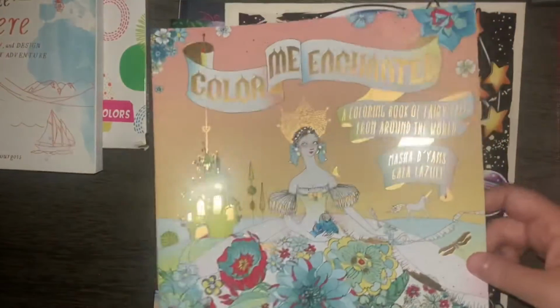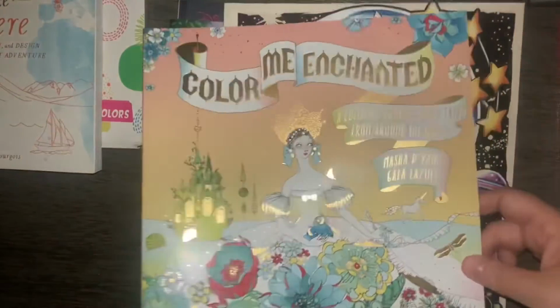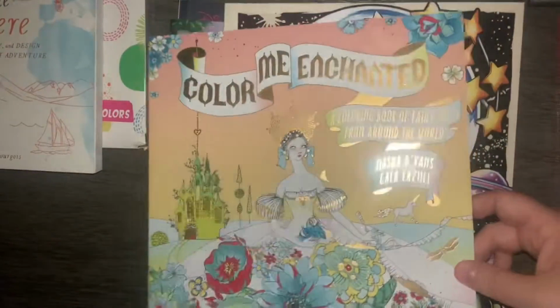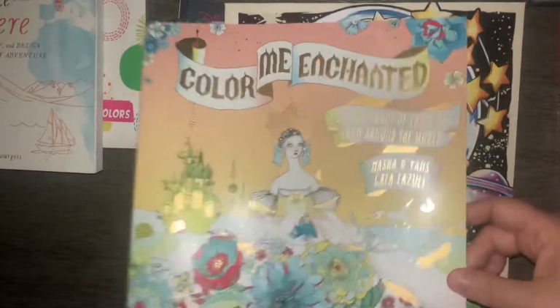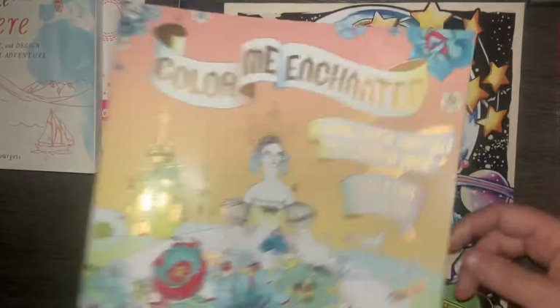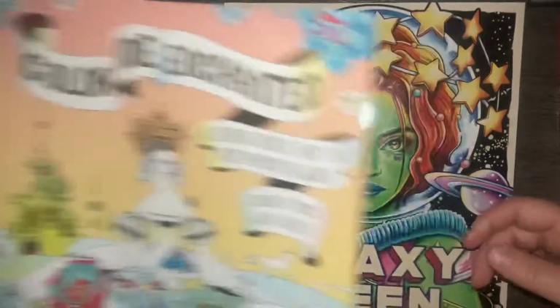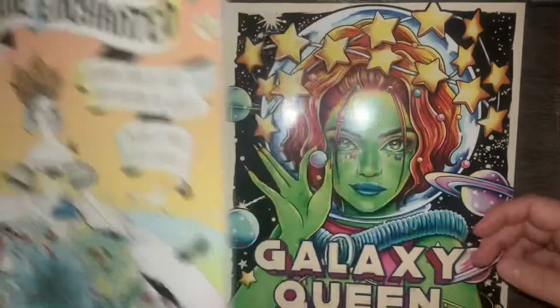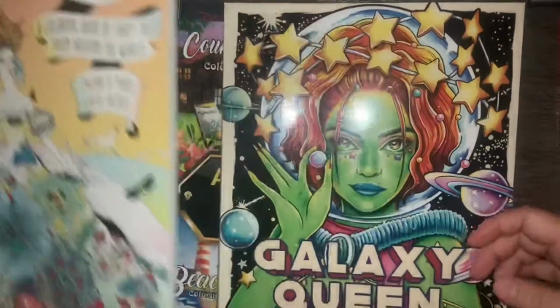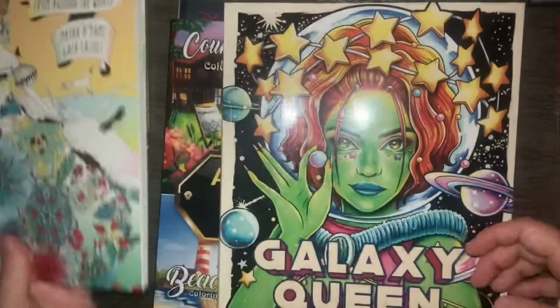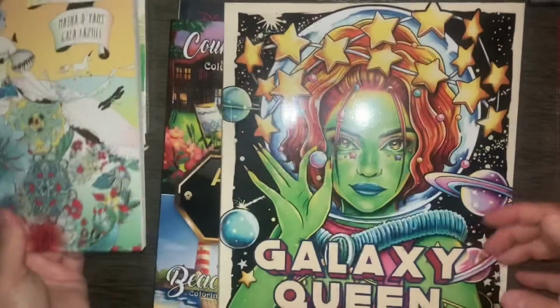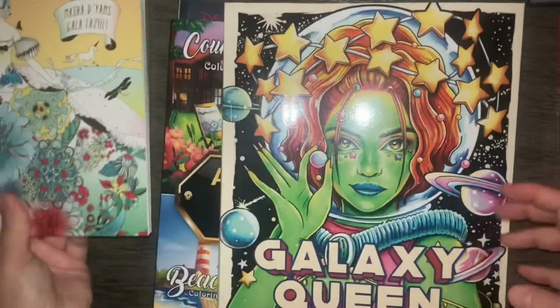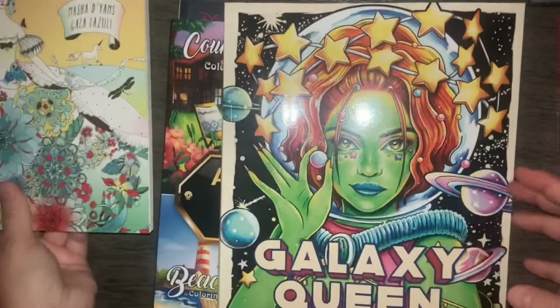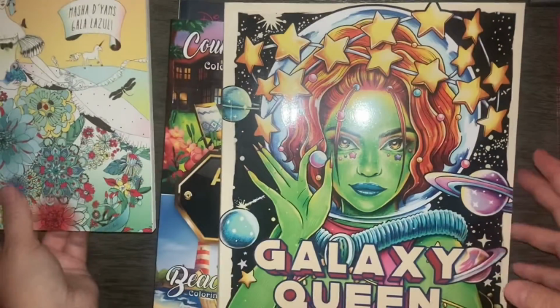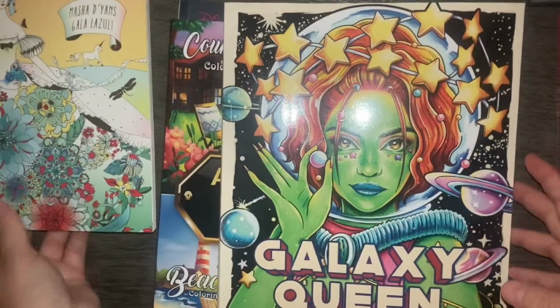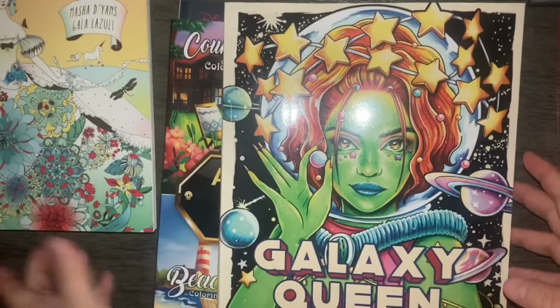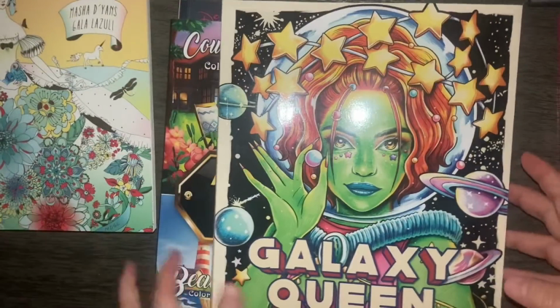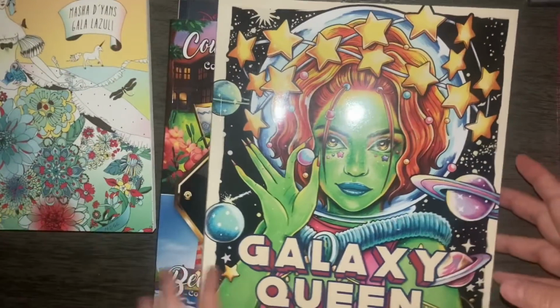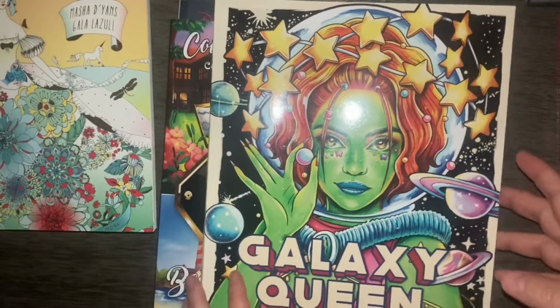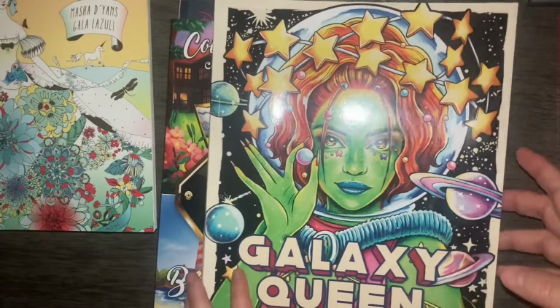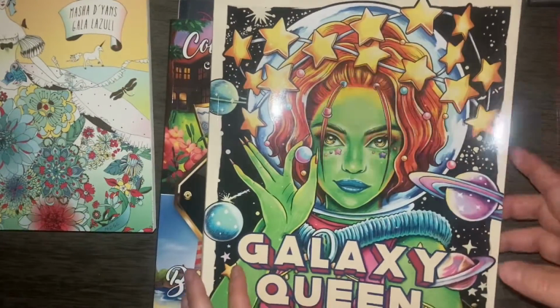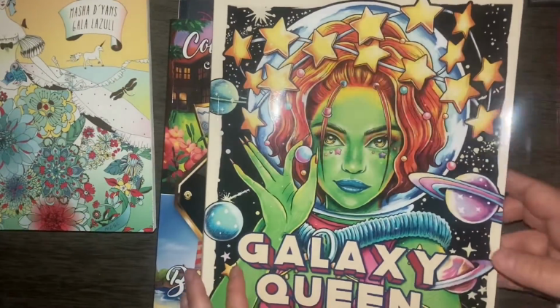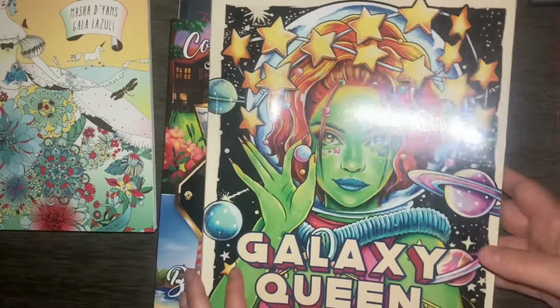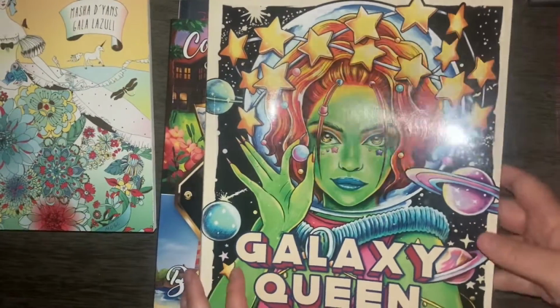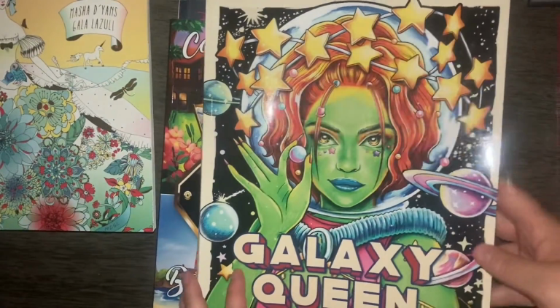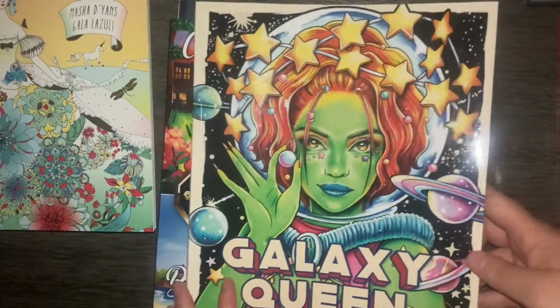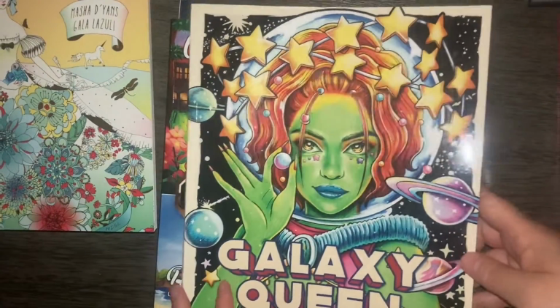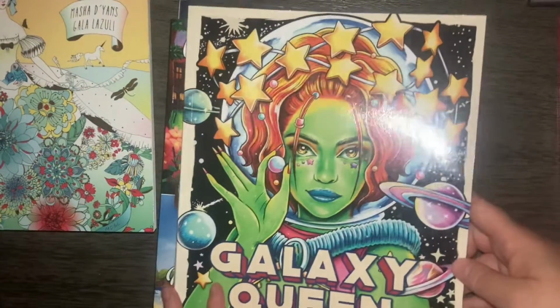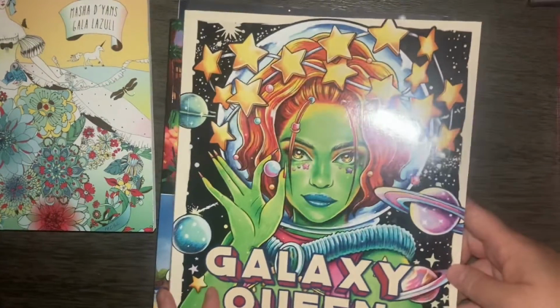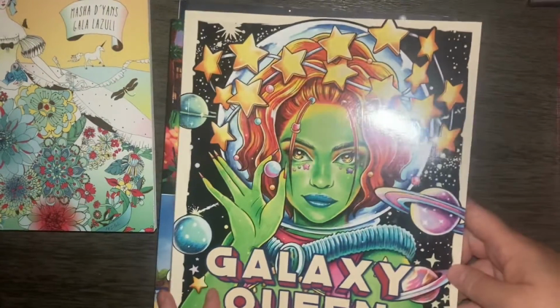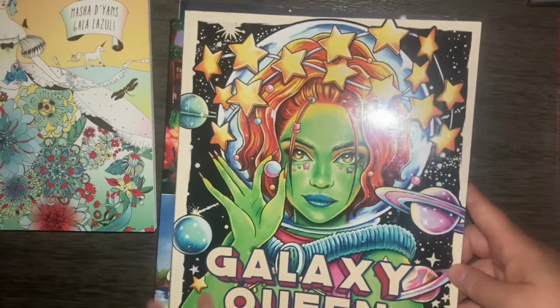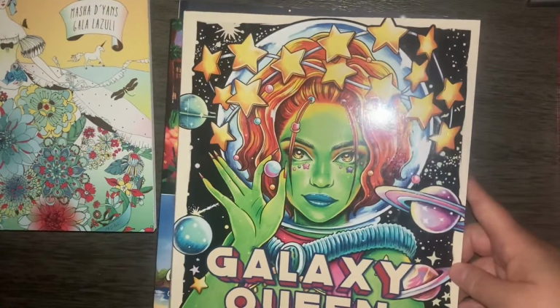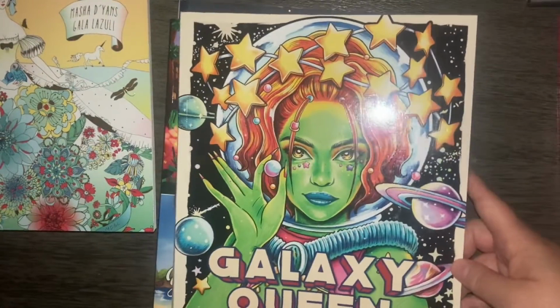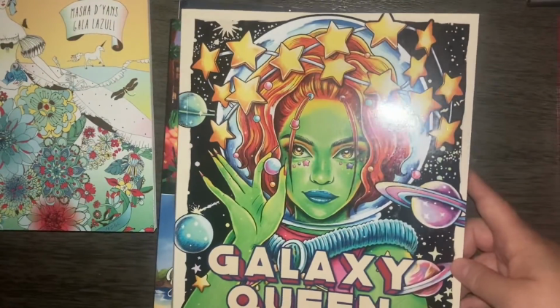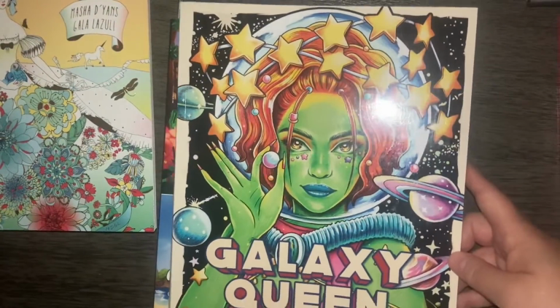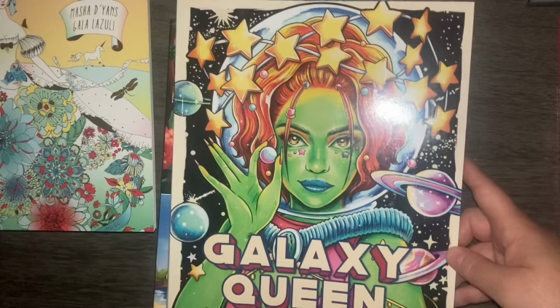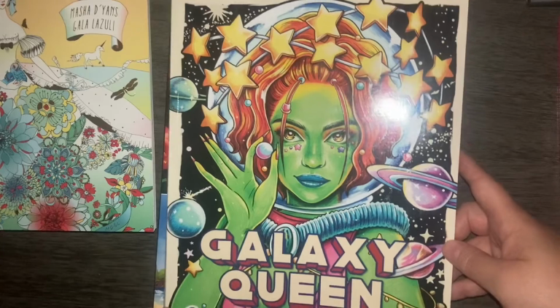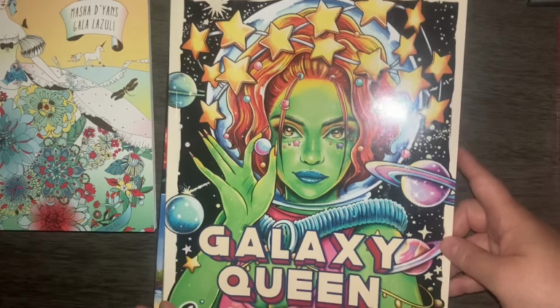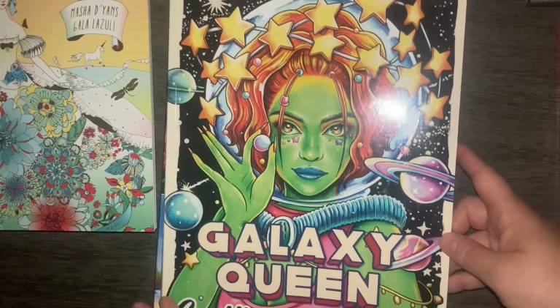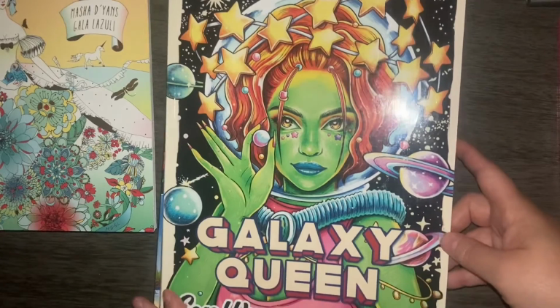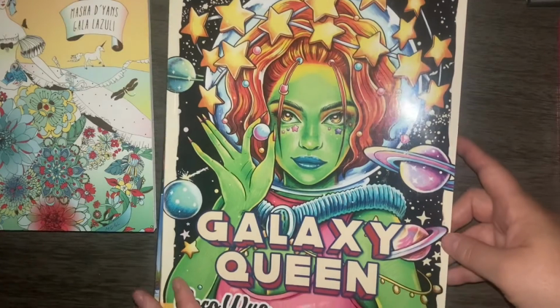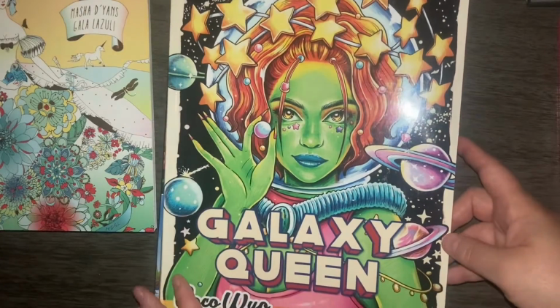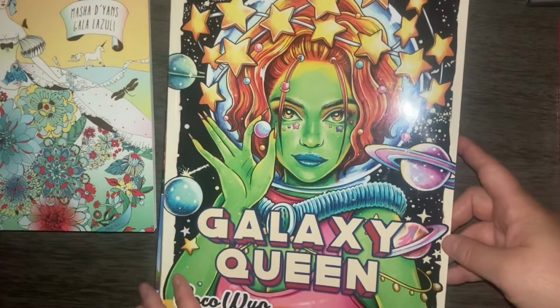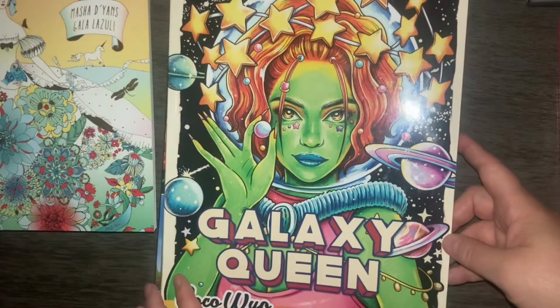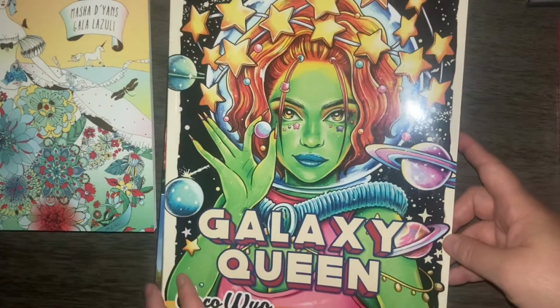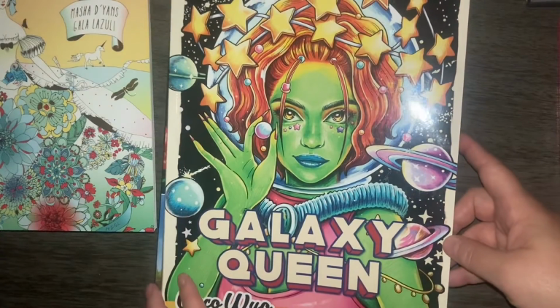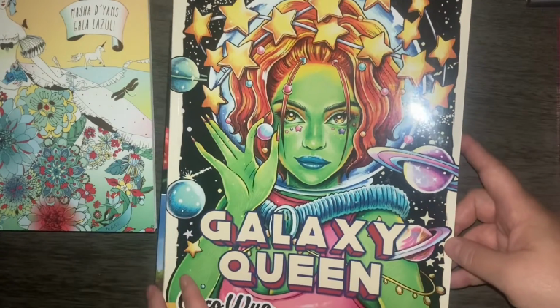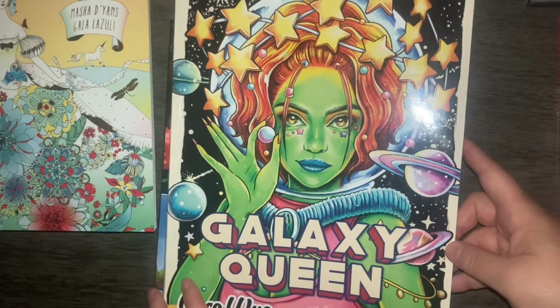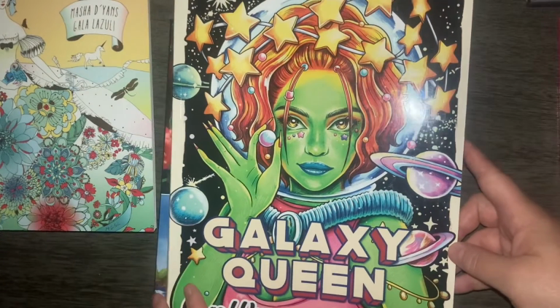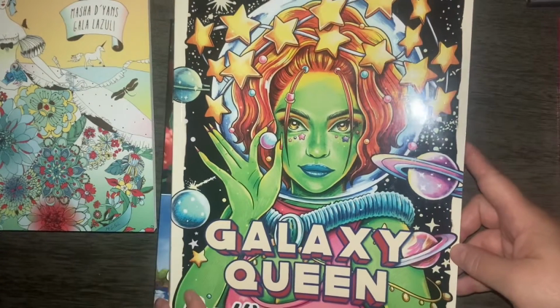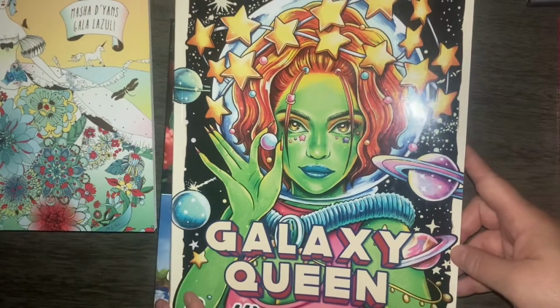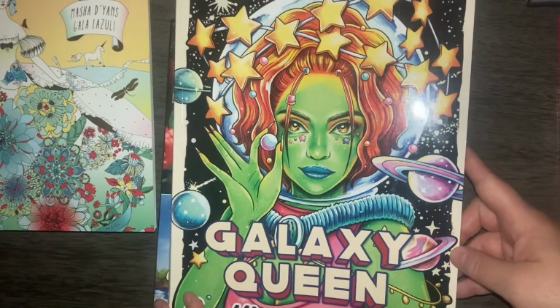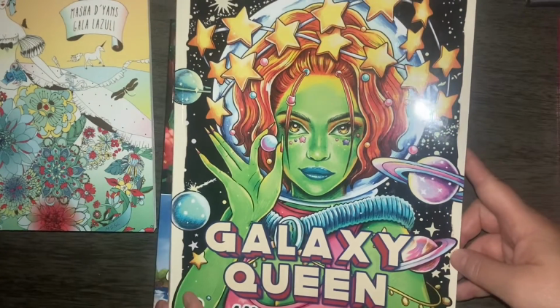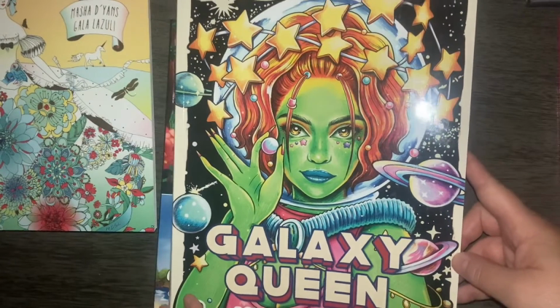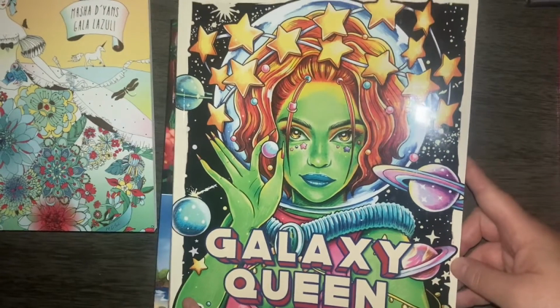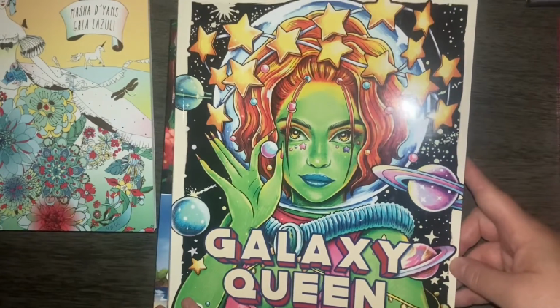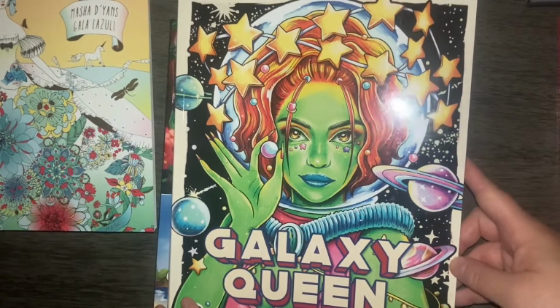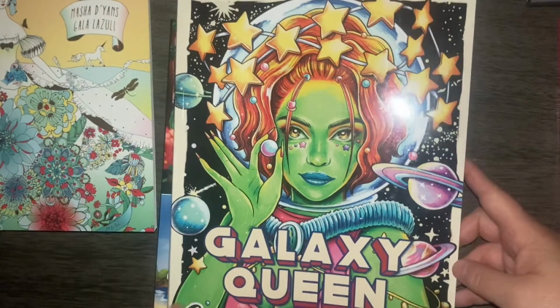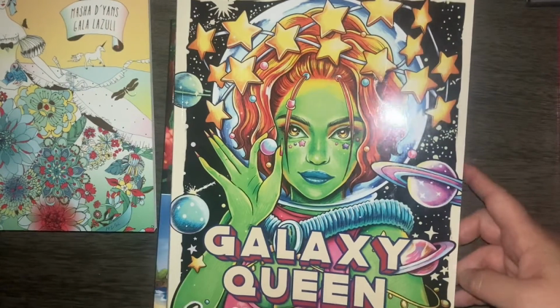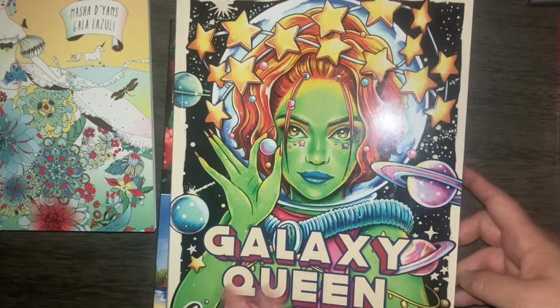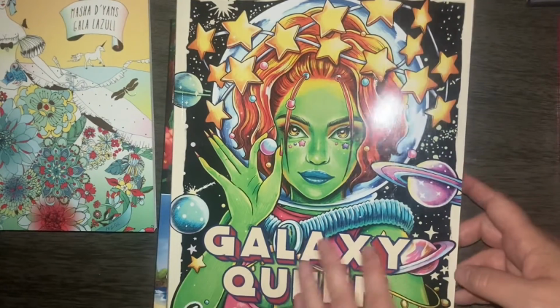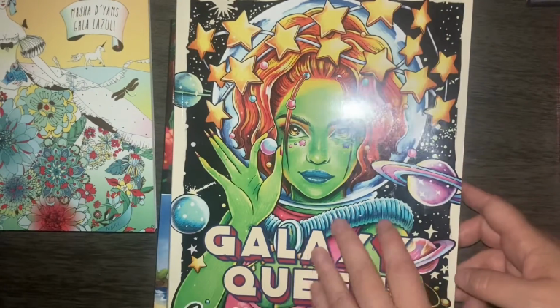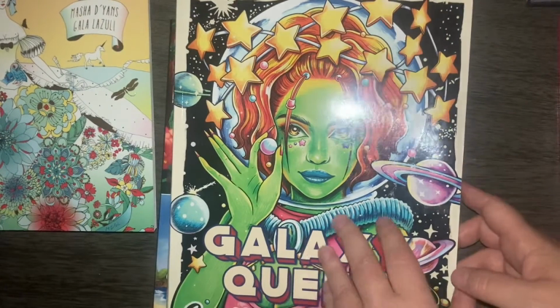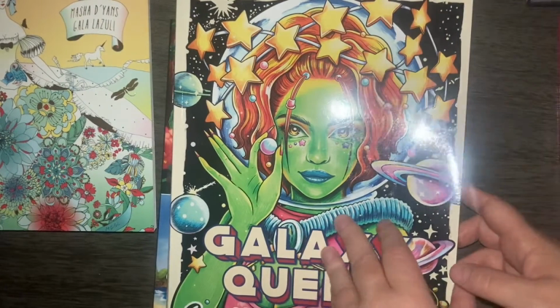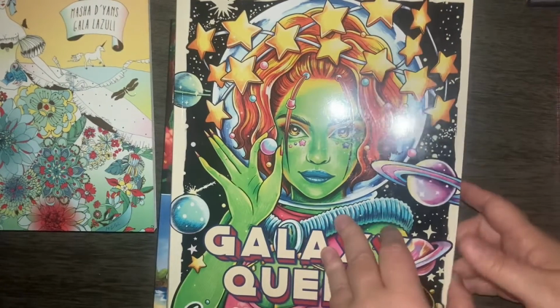The next one I got was Galaxy Queen by Coco Wyo. This has been a popular book this summer and so I jumped on that bandwagon.